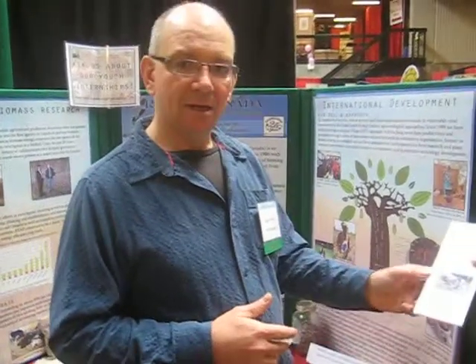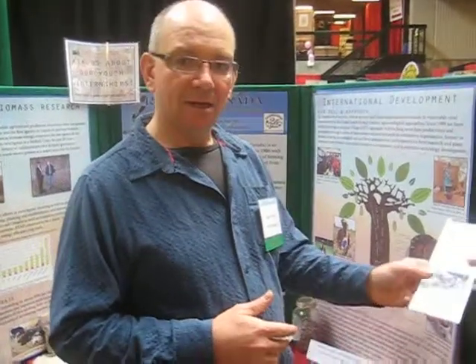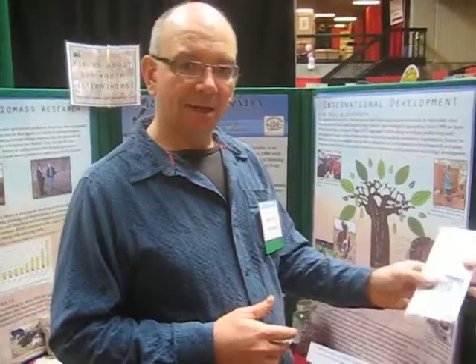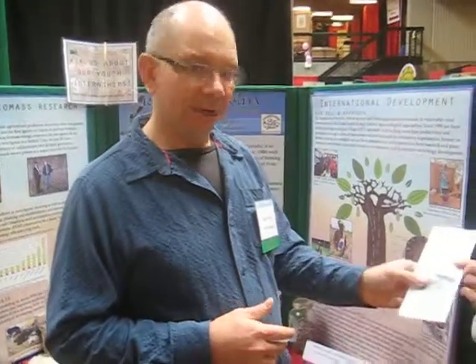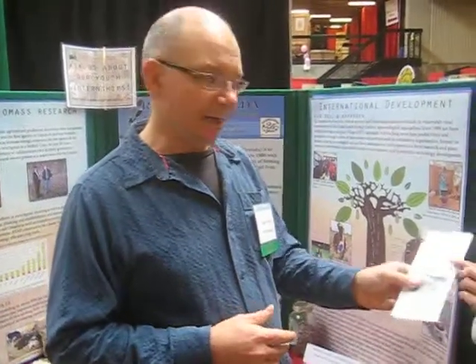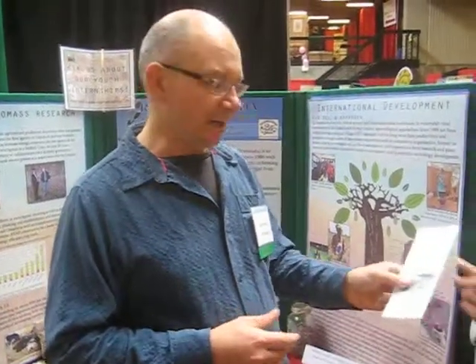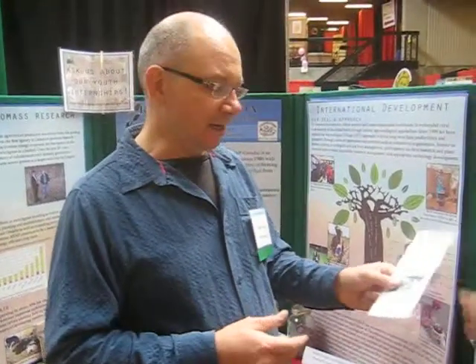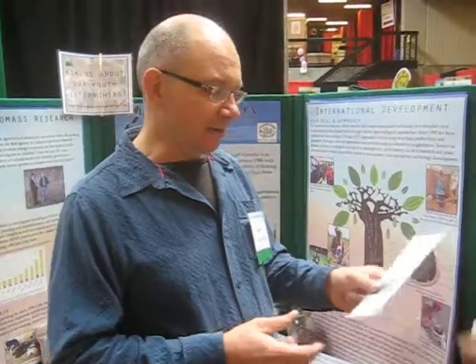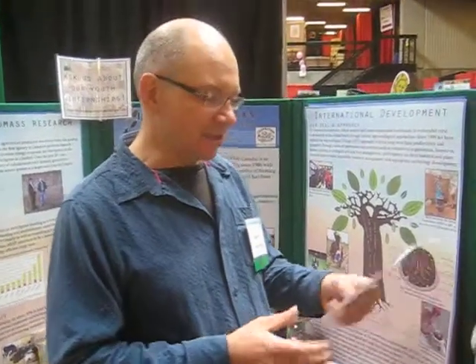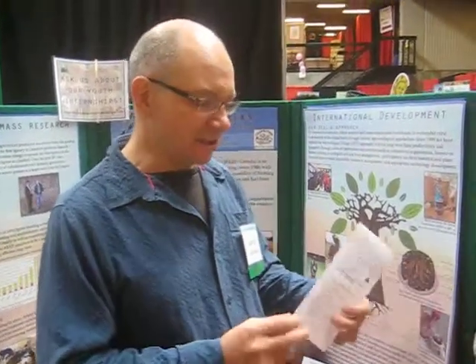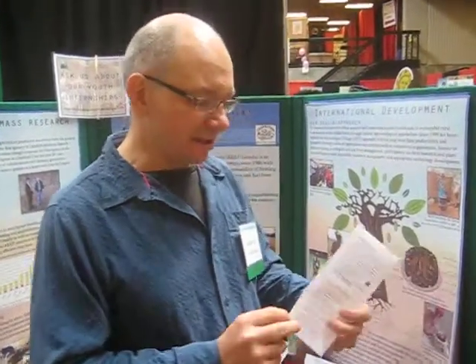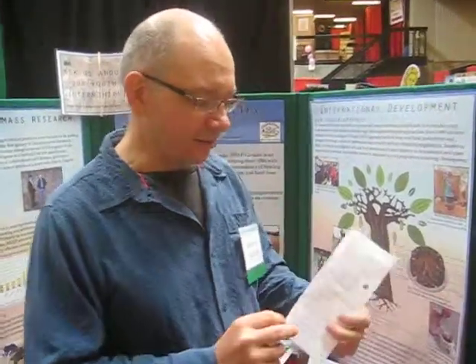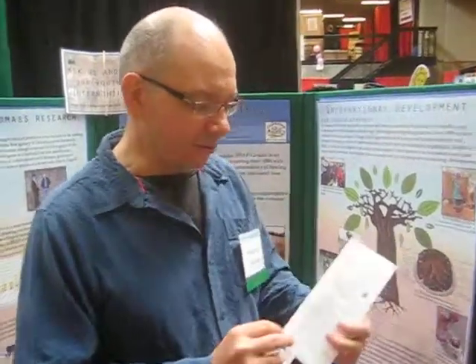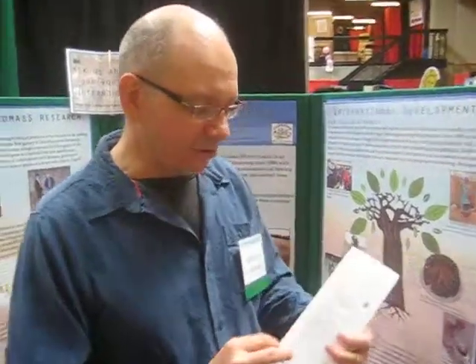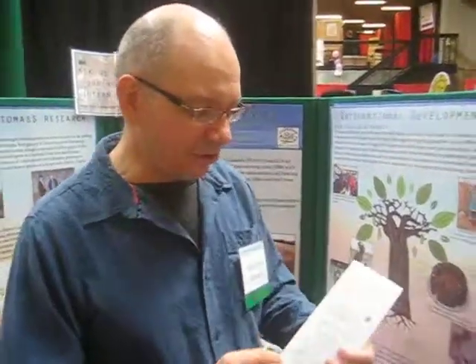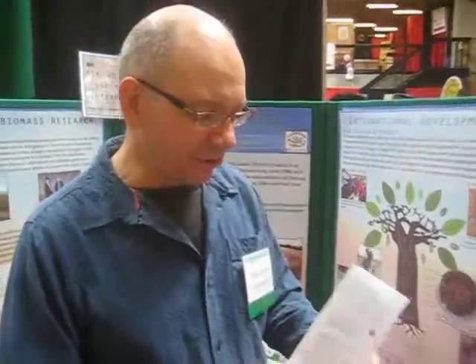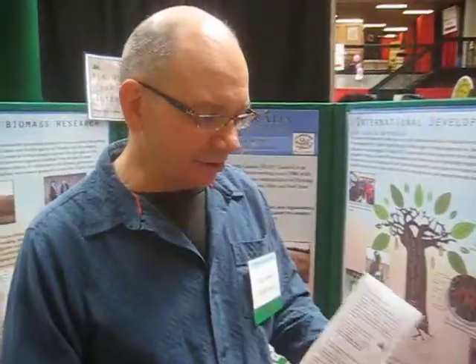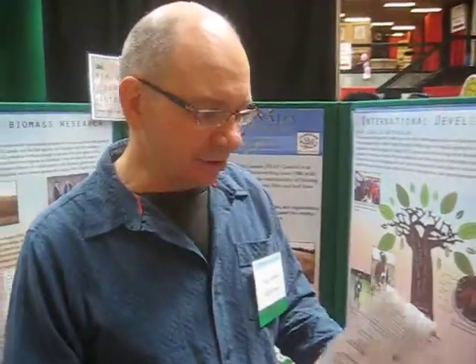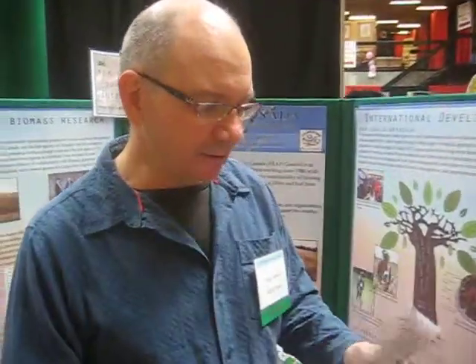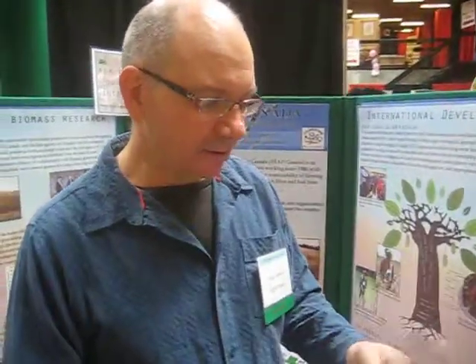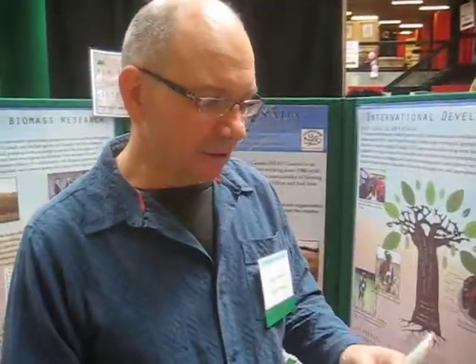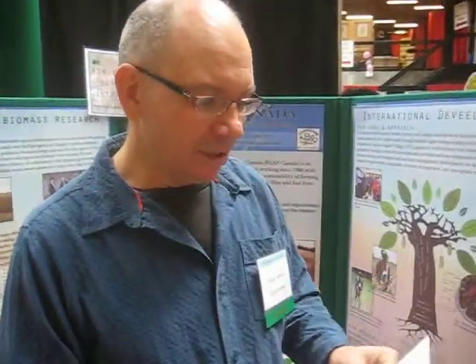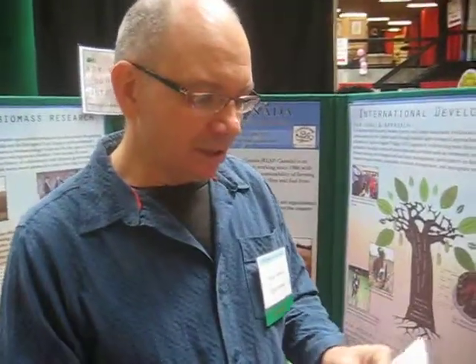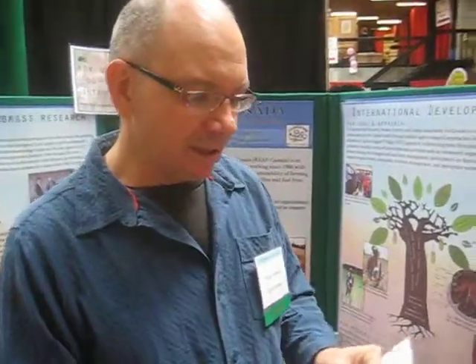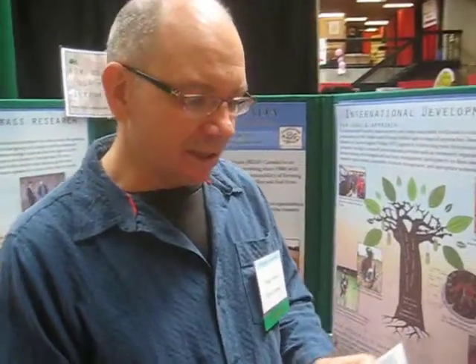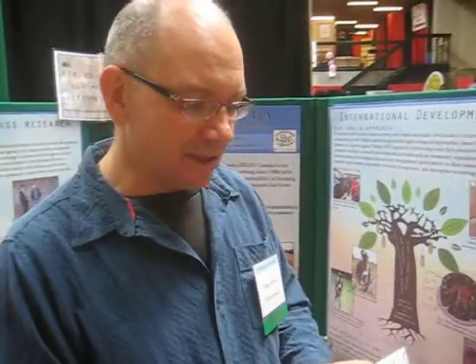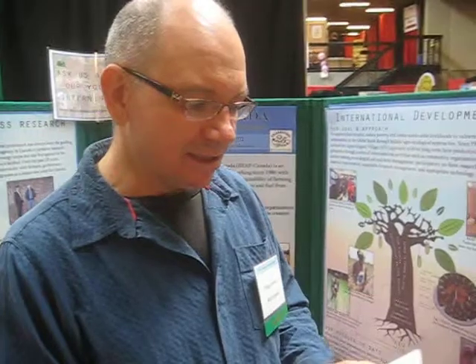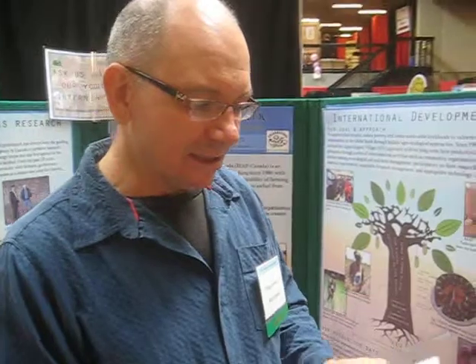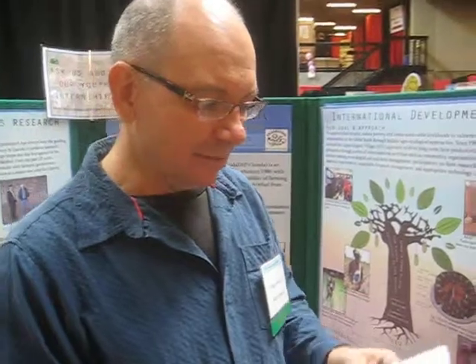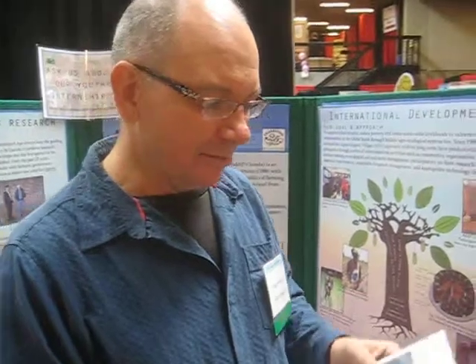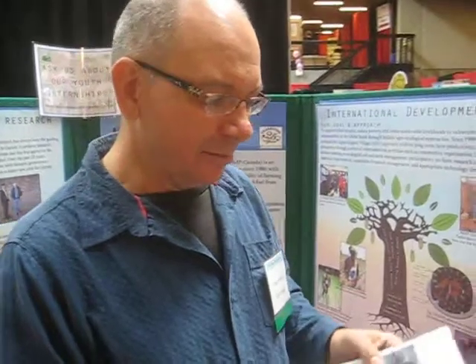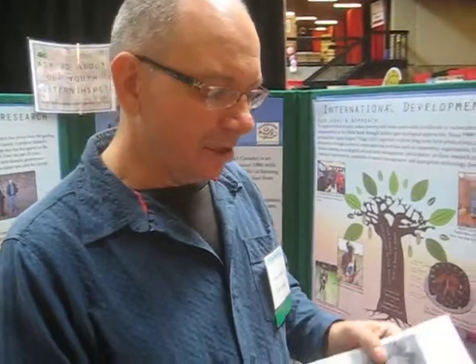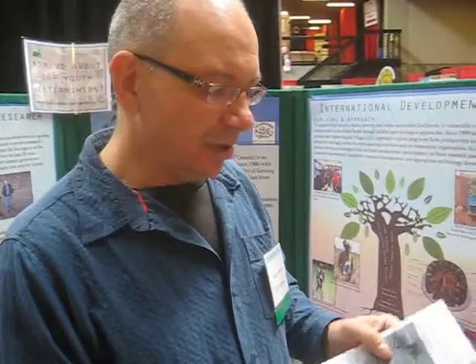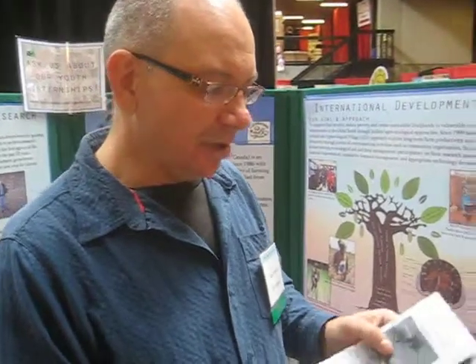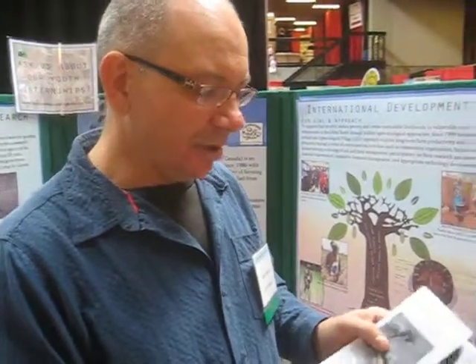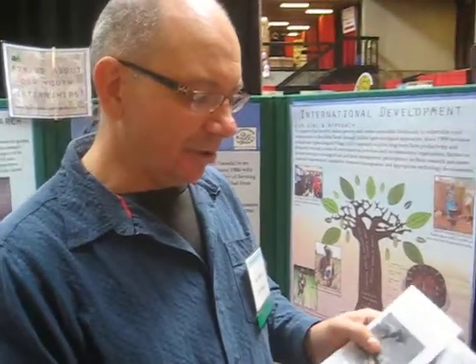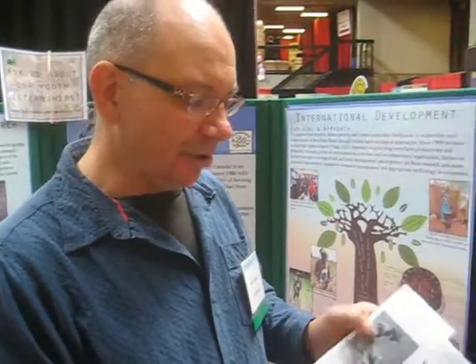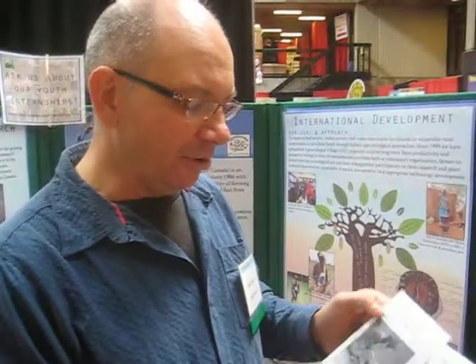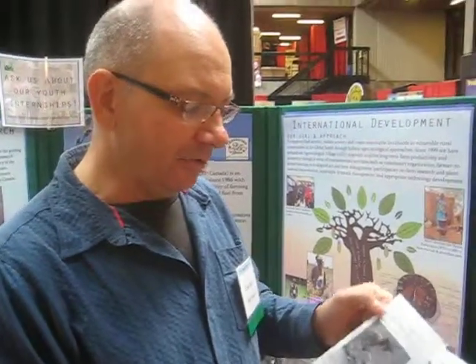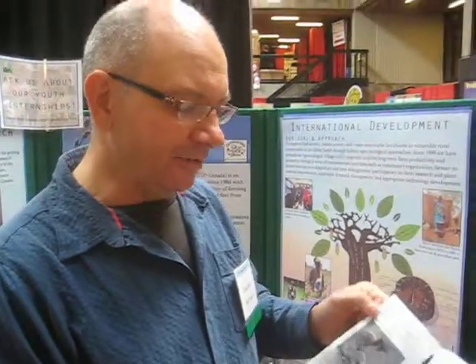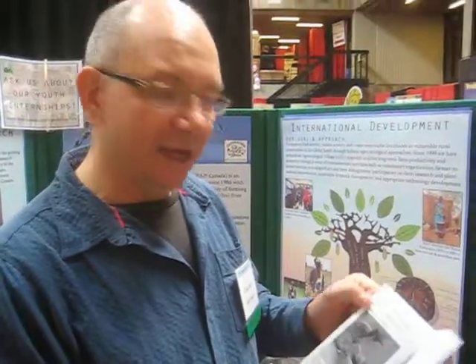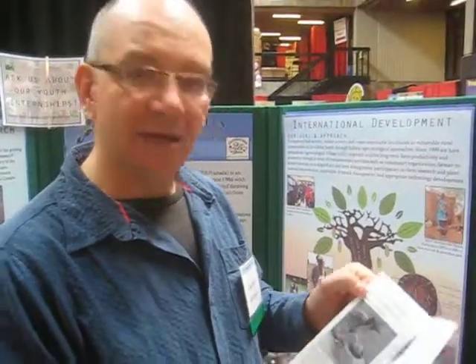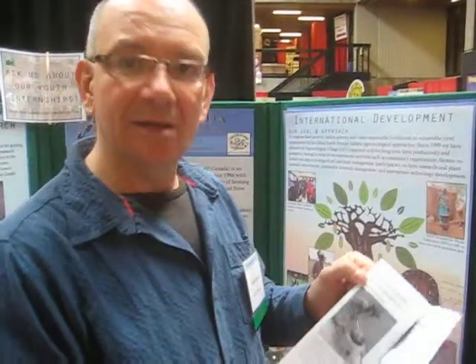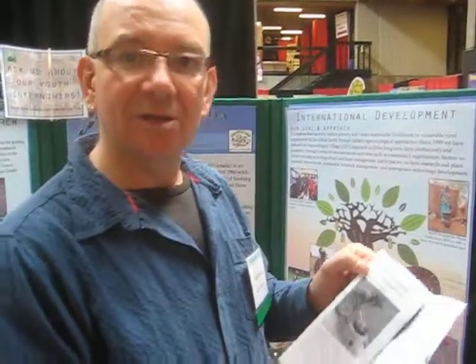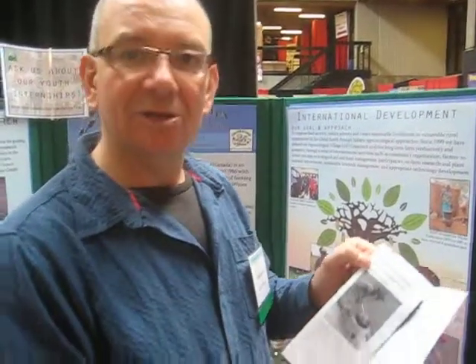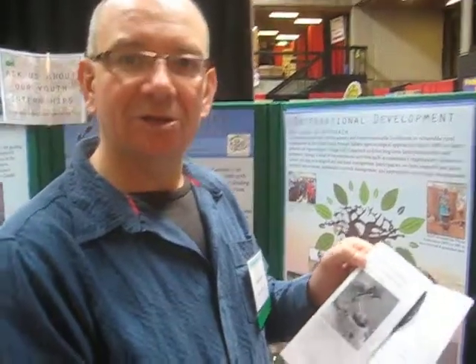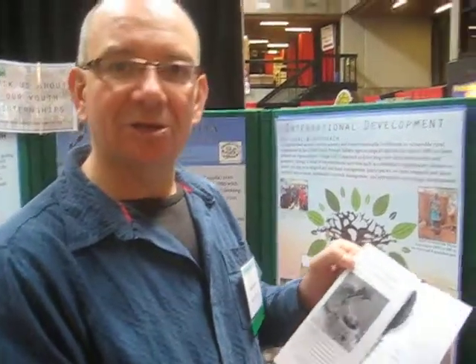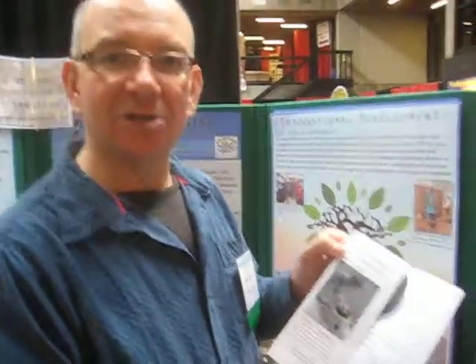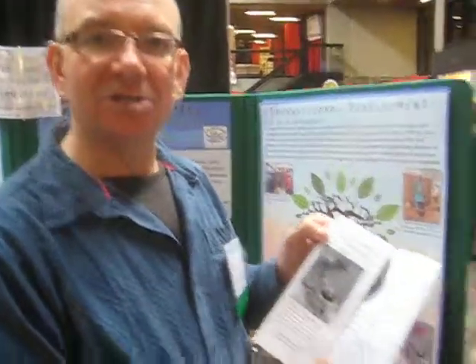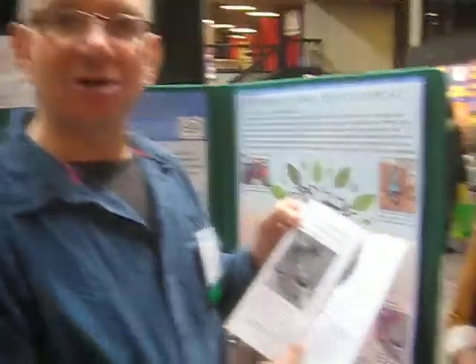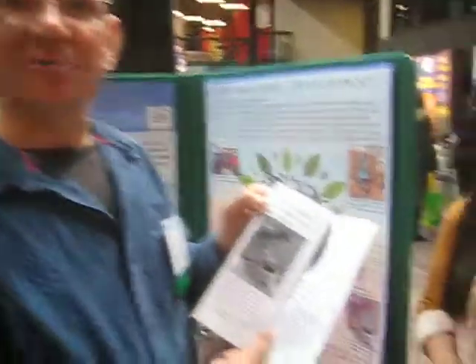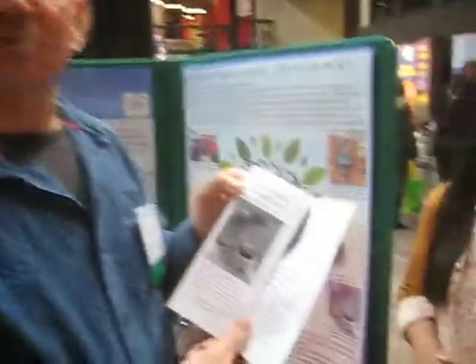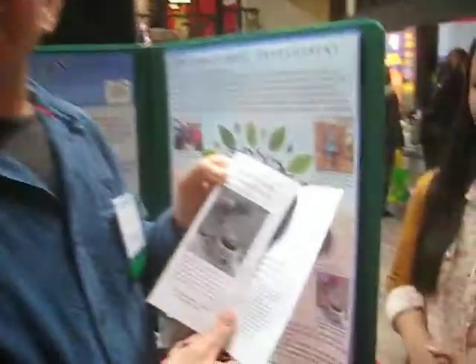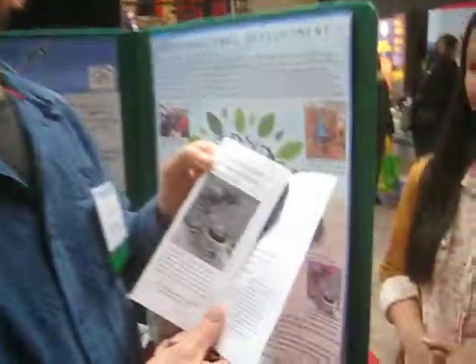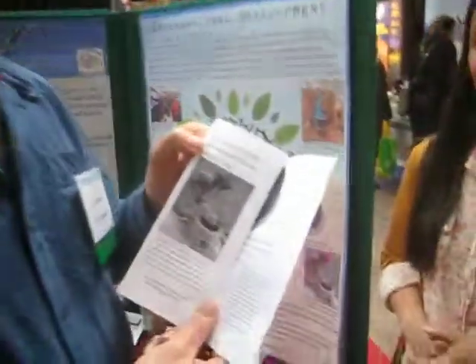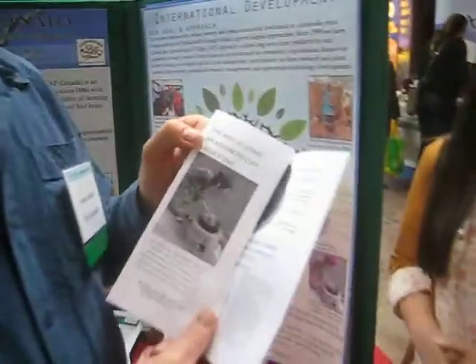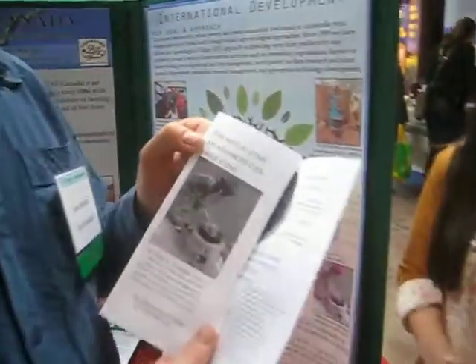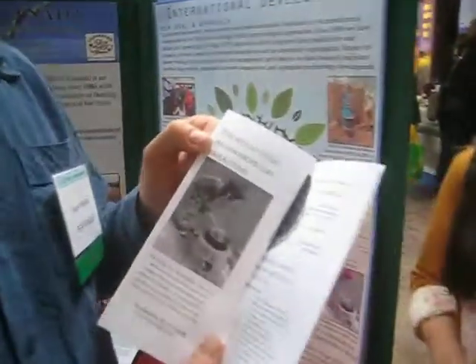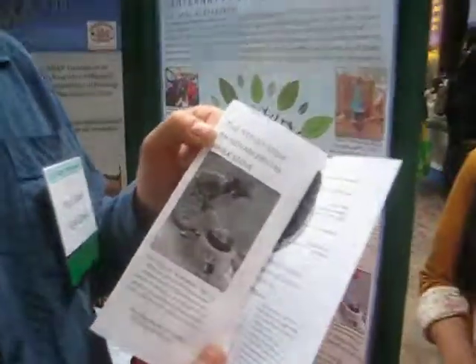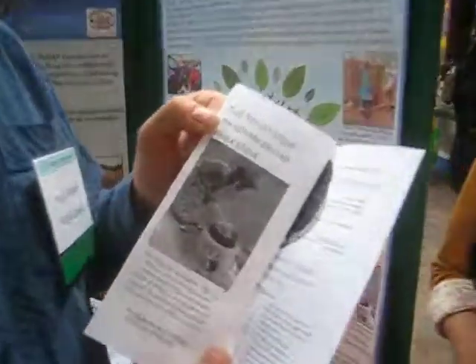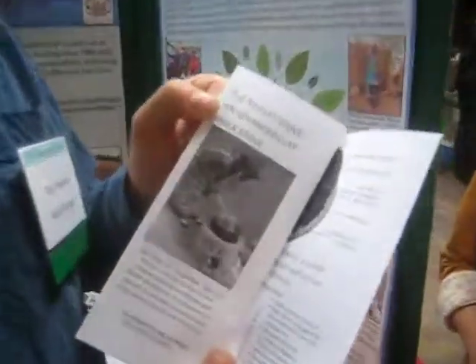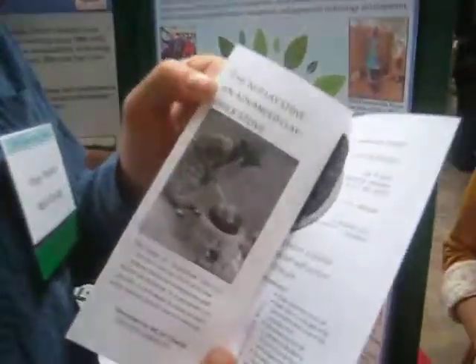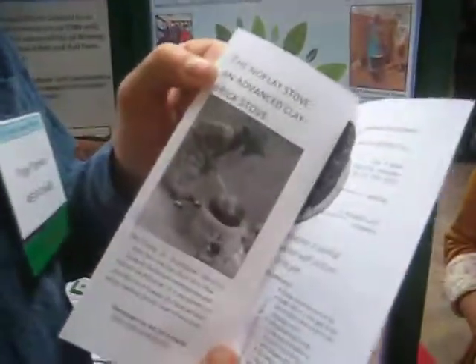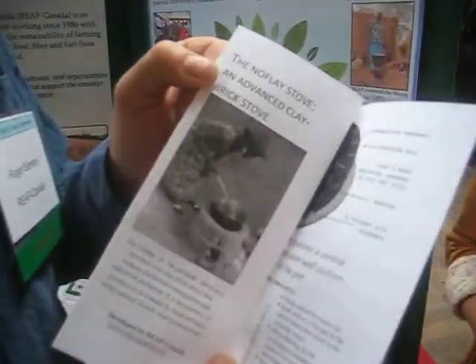And this is our brochure. It's our no-filet cook stove, which is what we call it in West Africa.